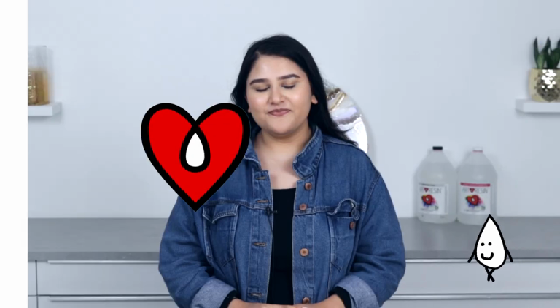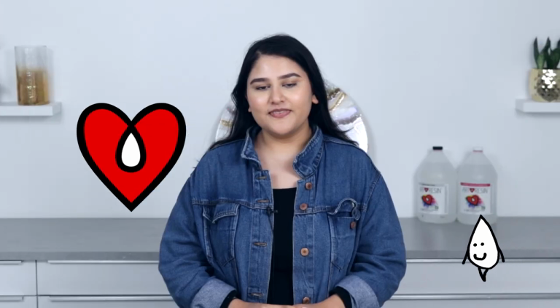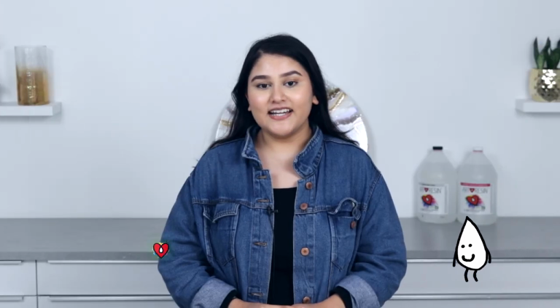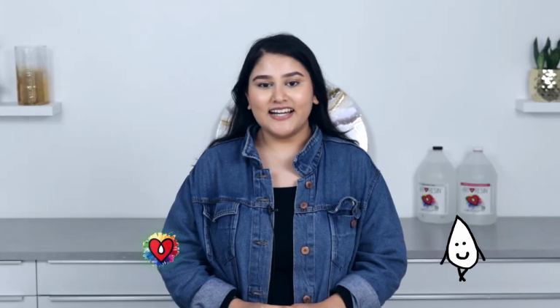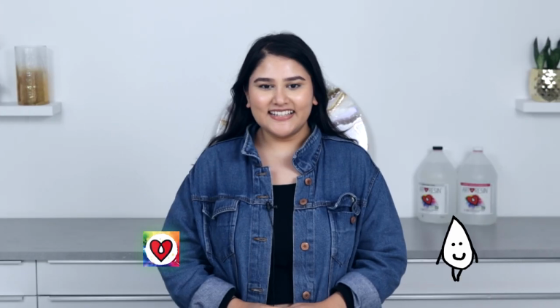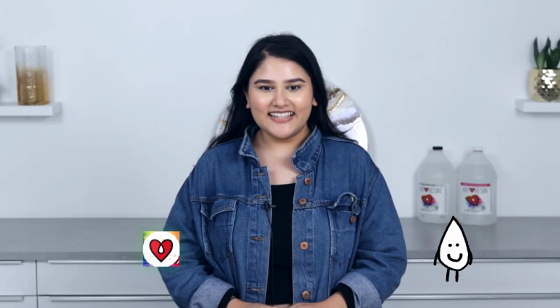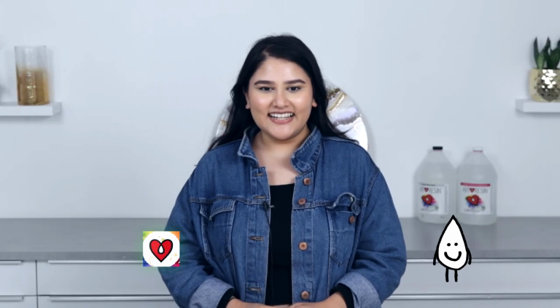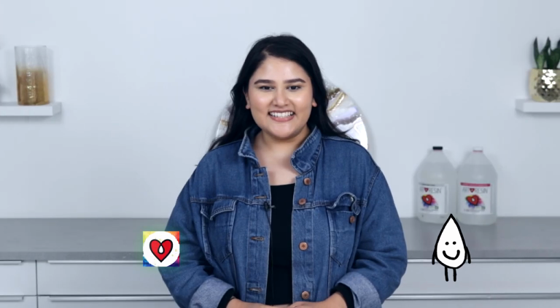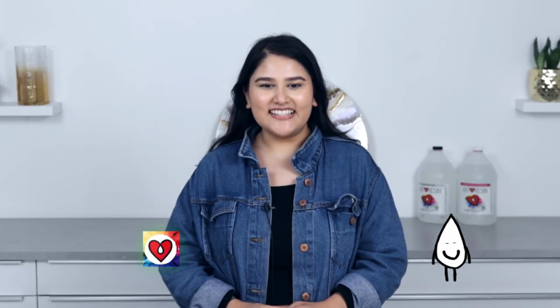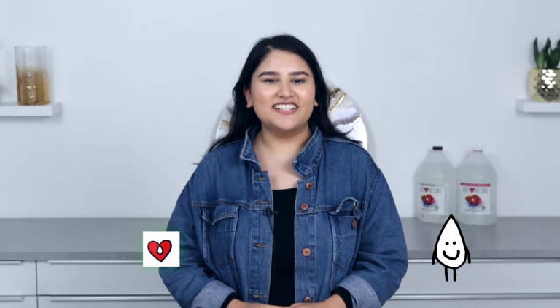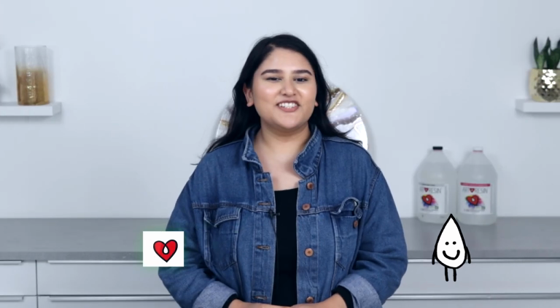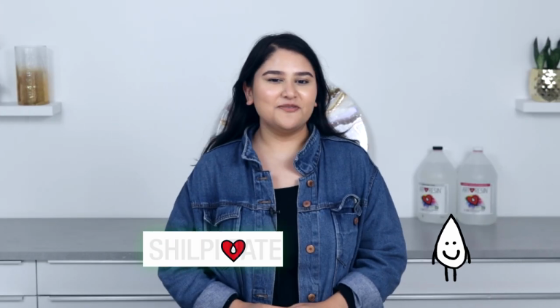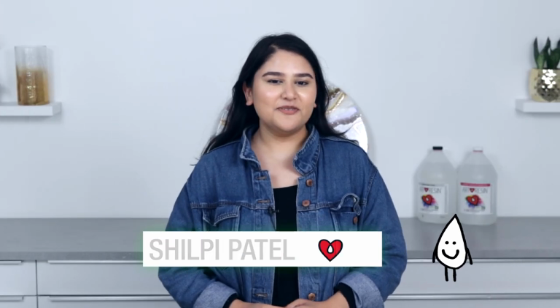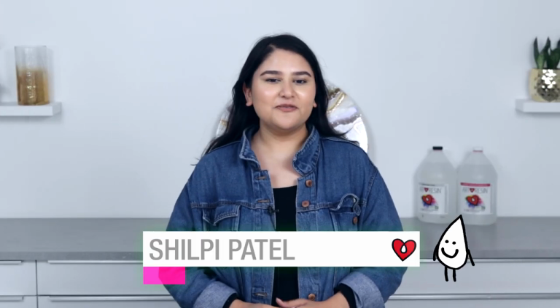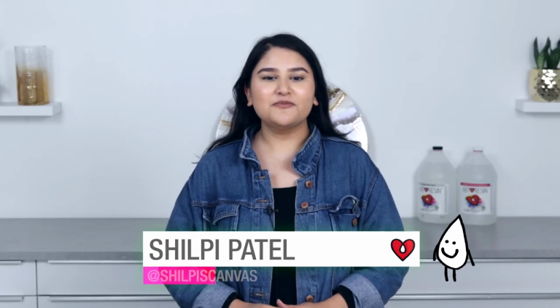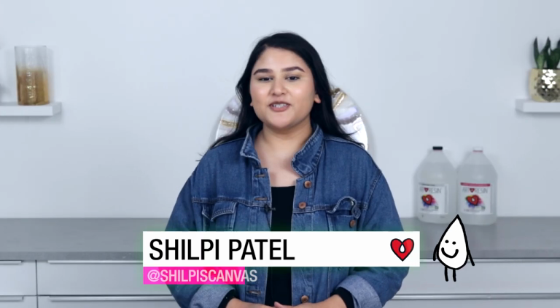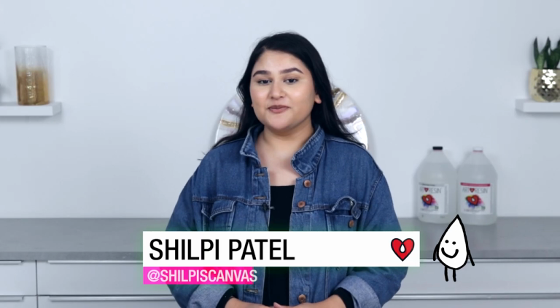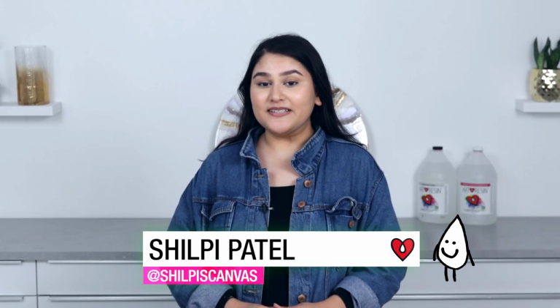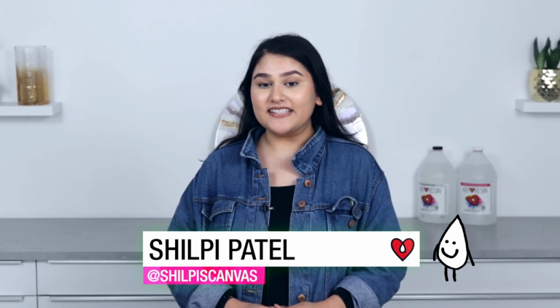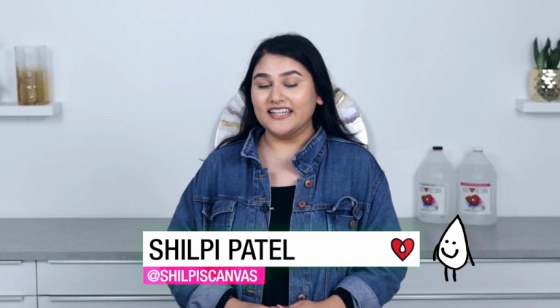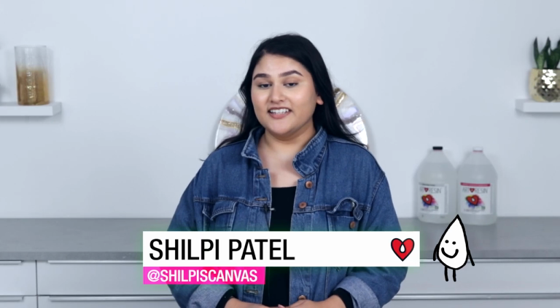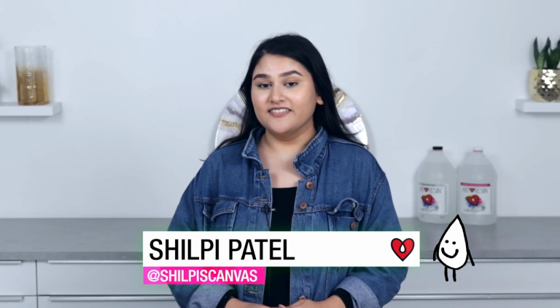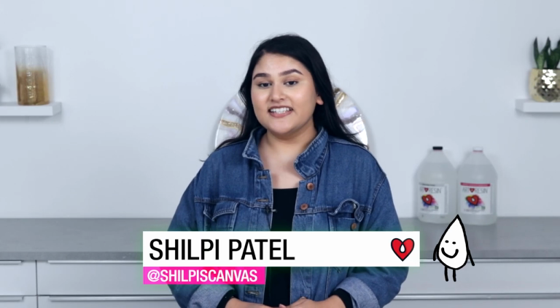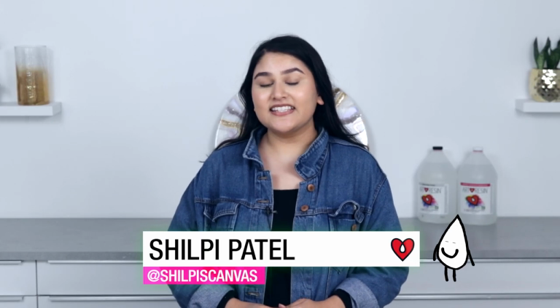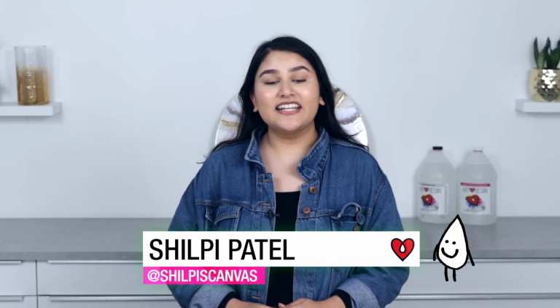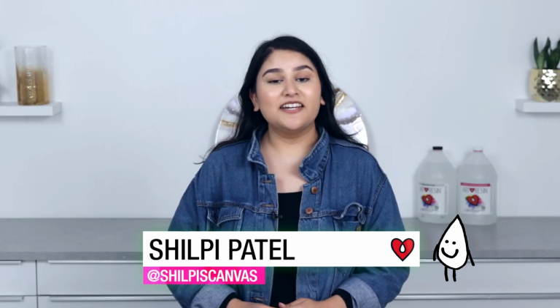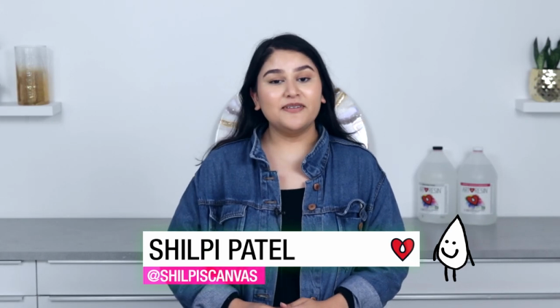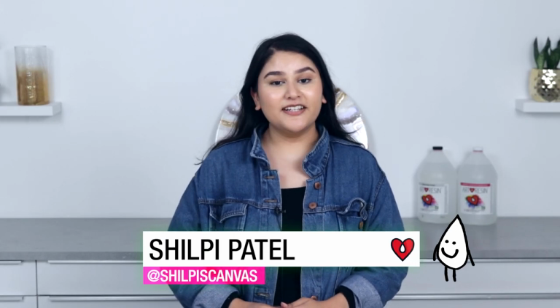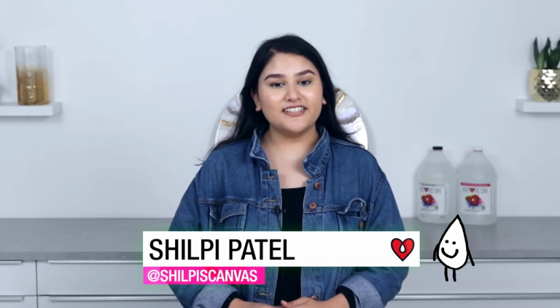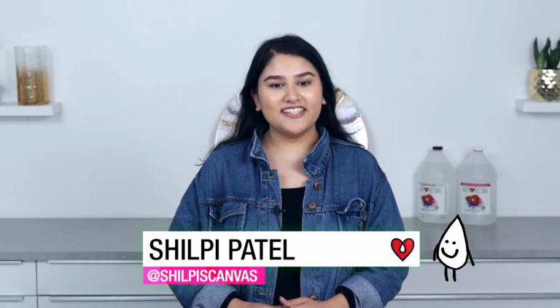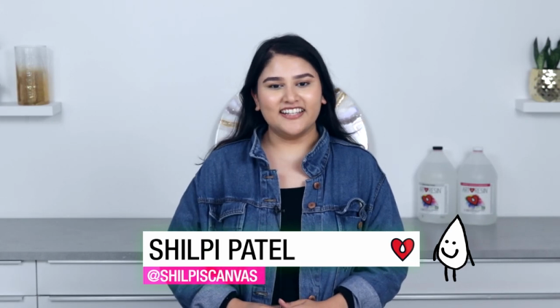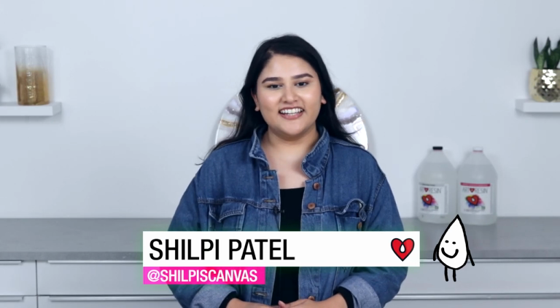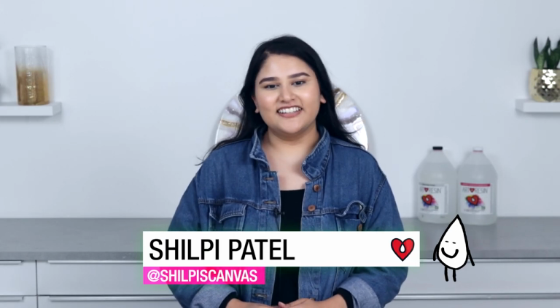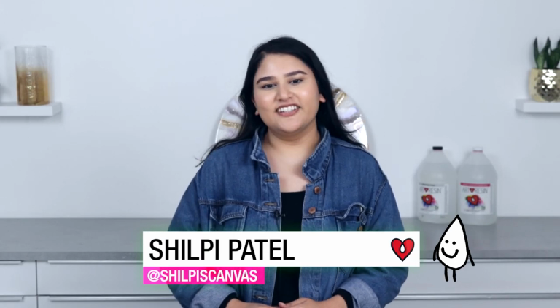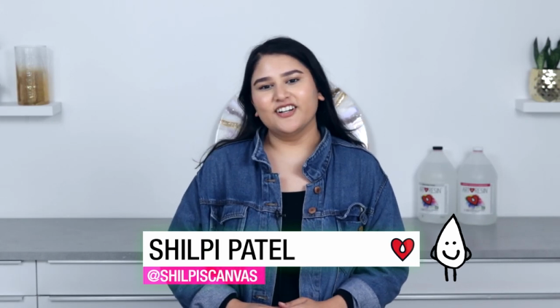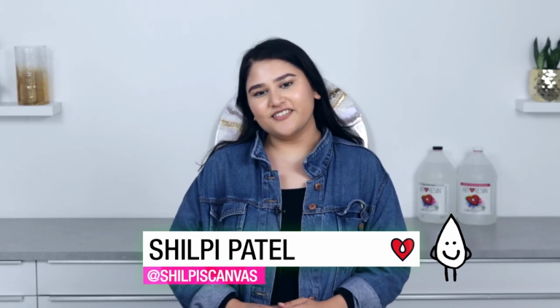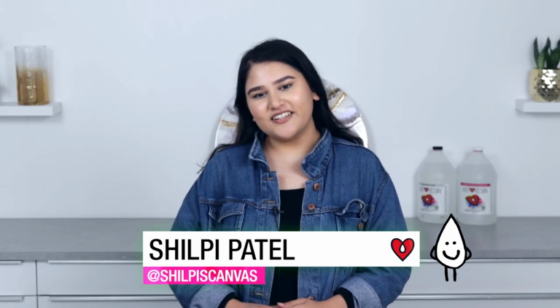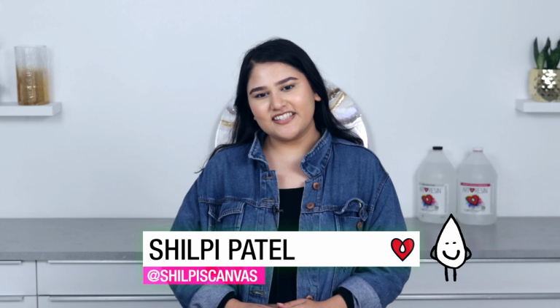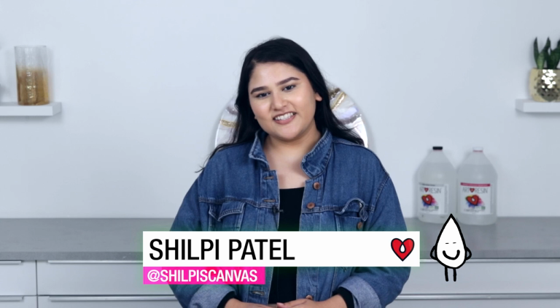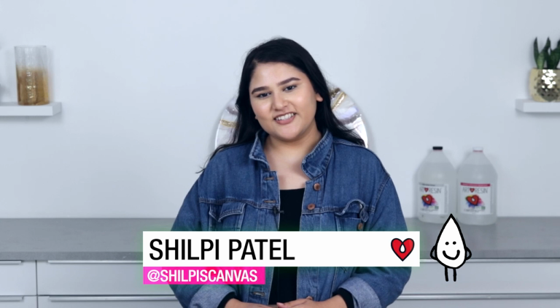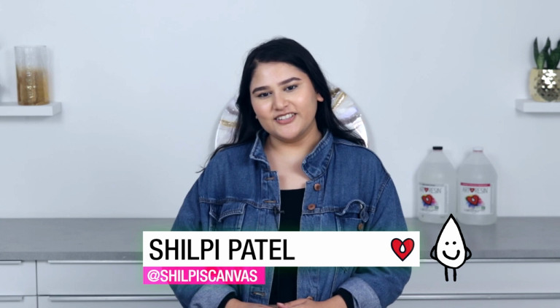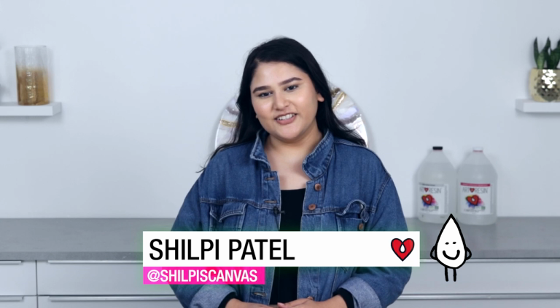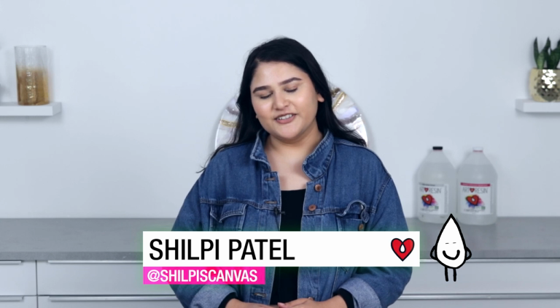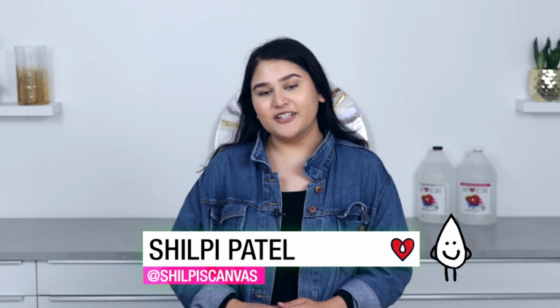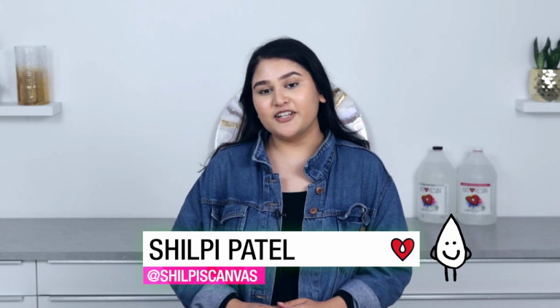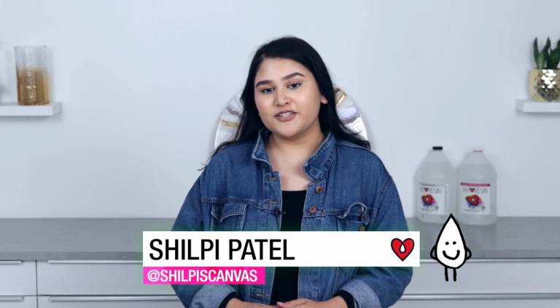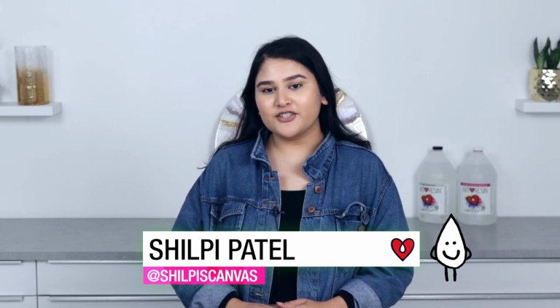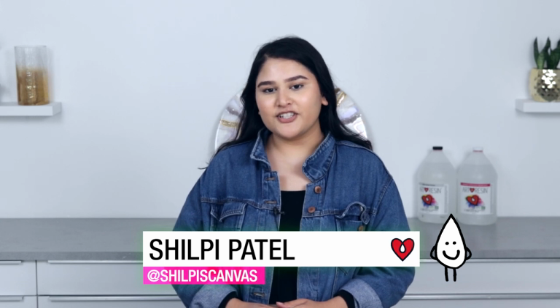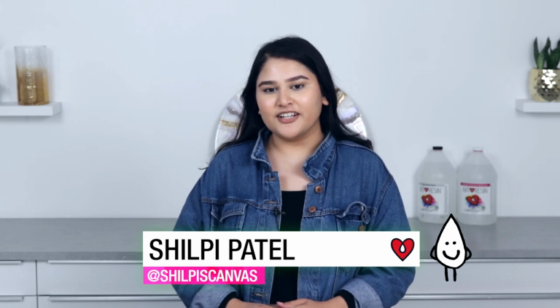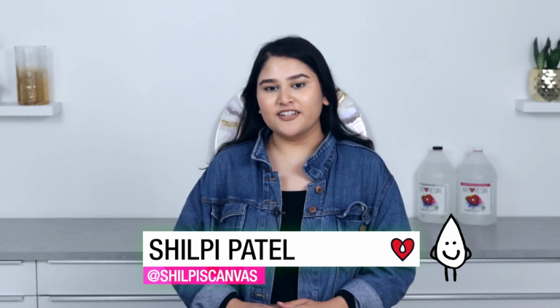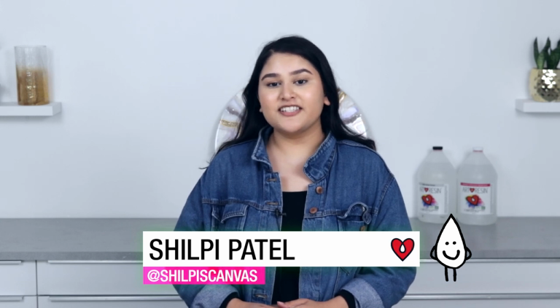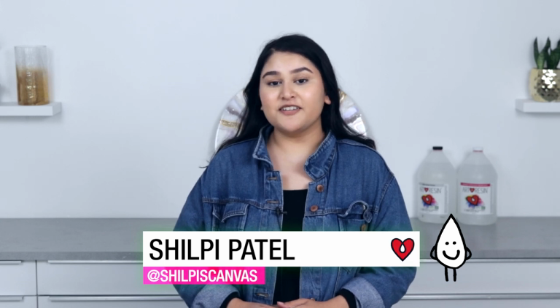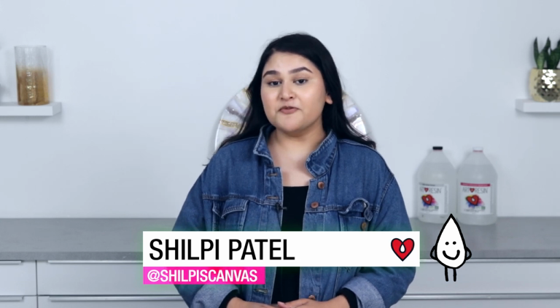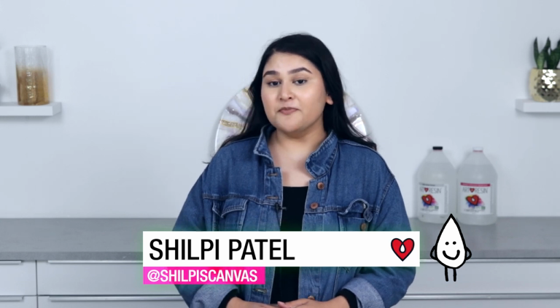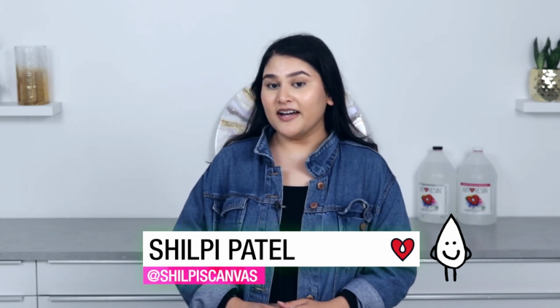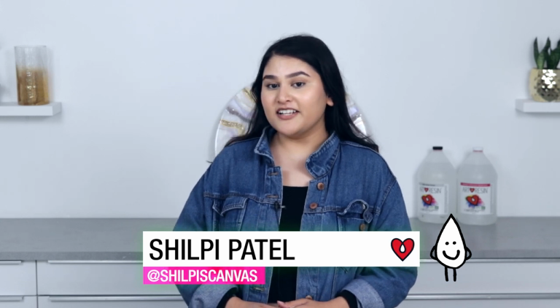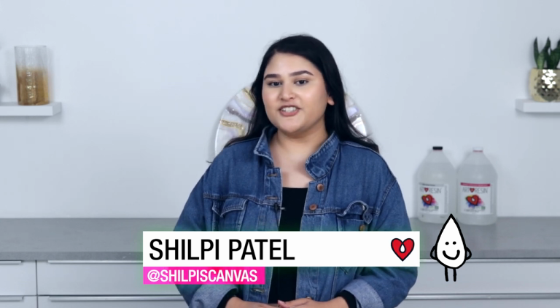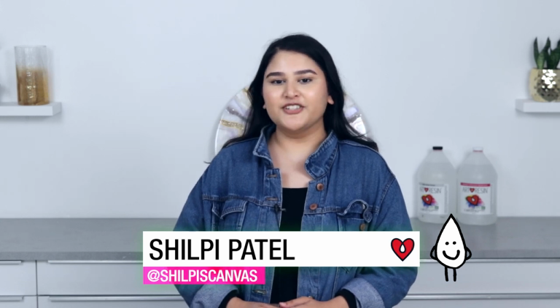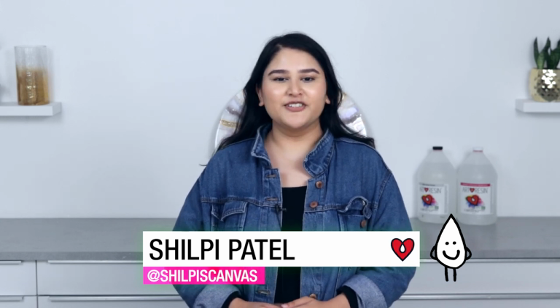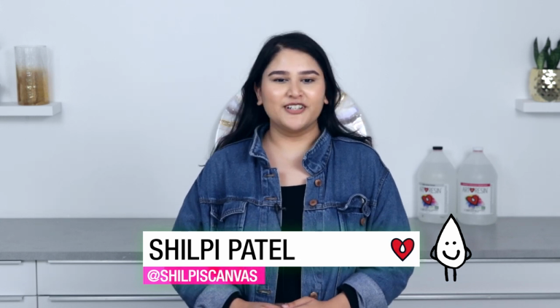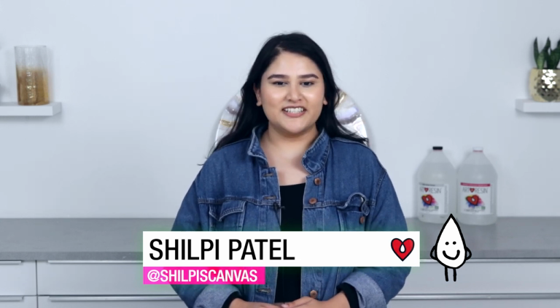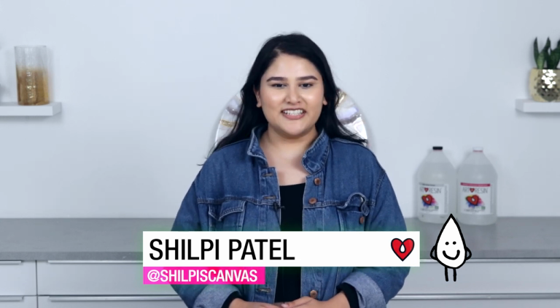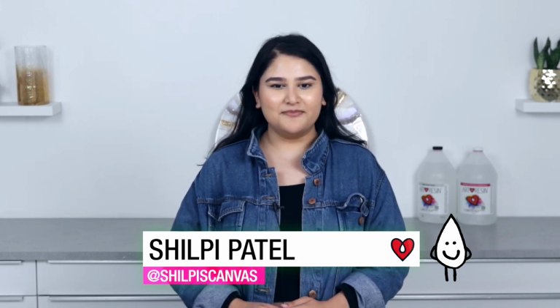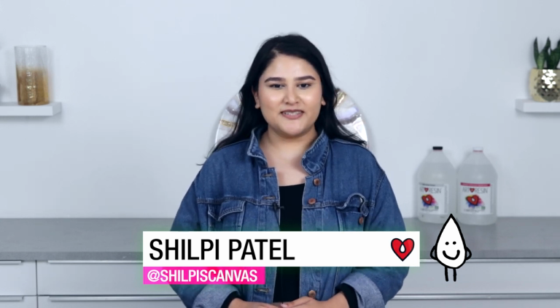Hi guys, it's Shilfi from Shilfi's Canvas and I'm here today at the Art Resin Studio to share some of my geode art tips.